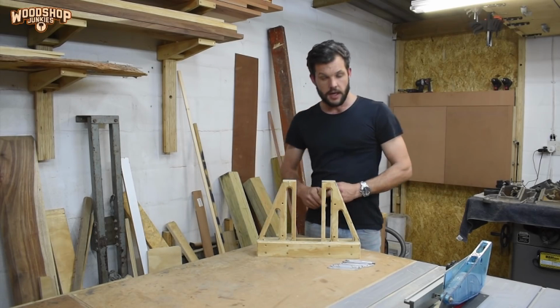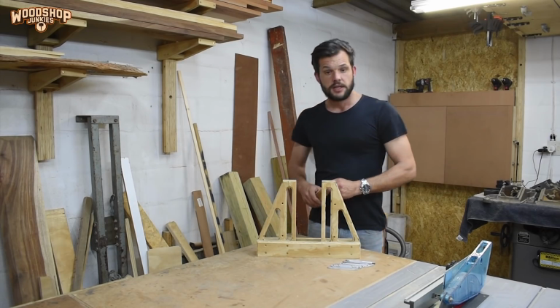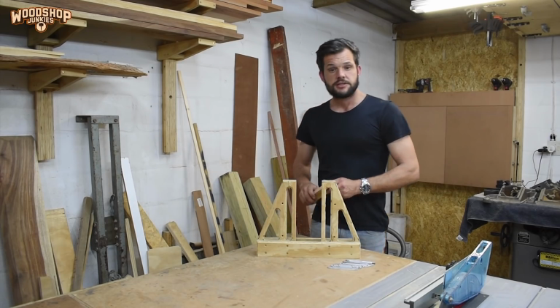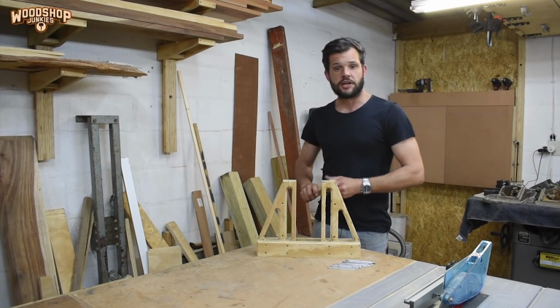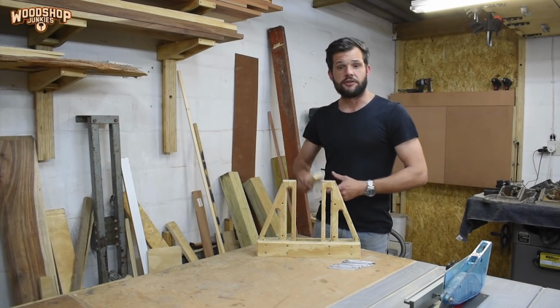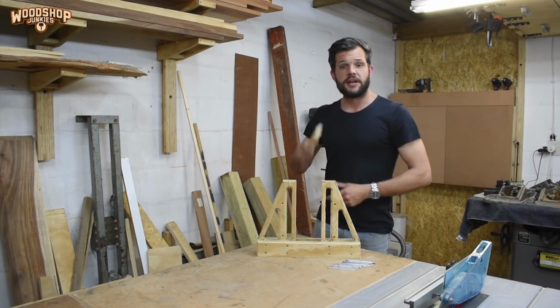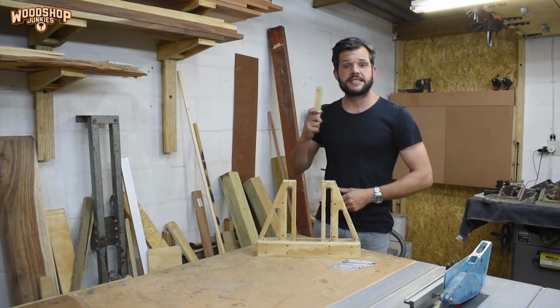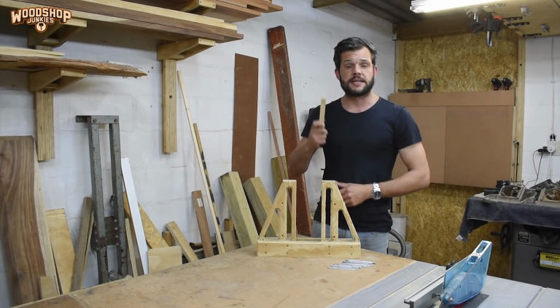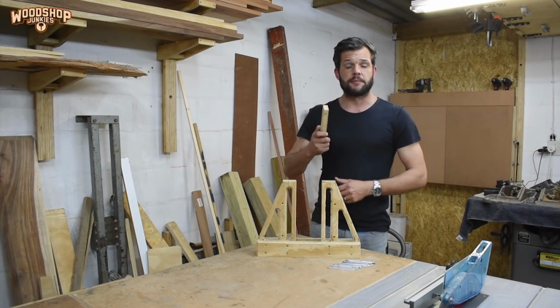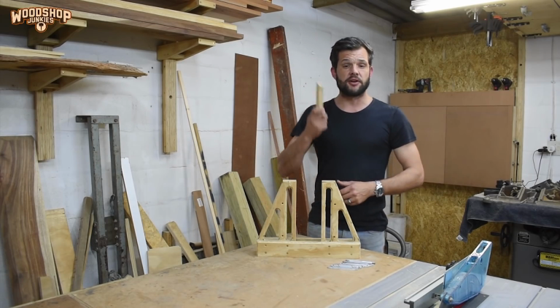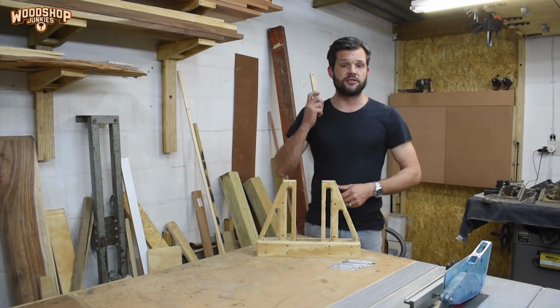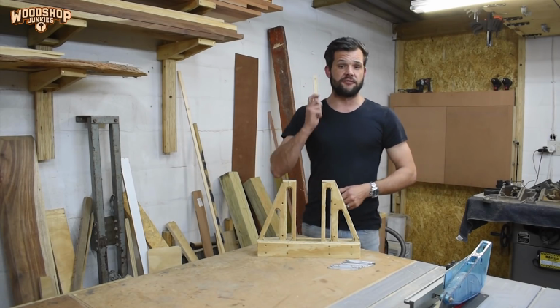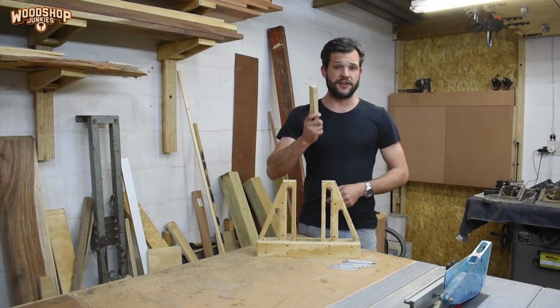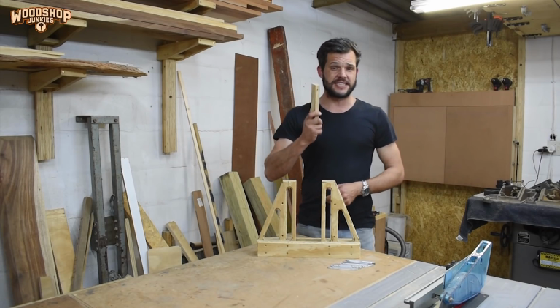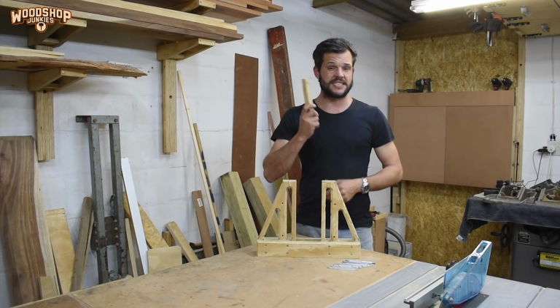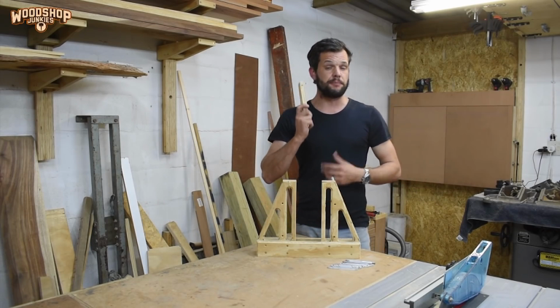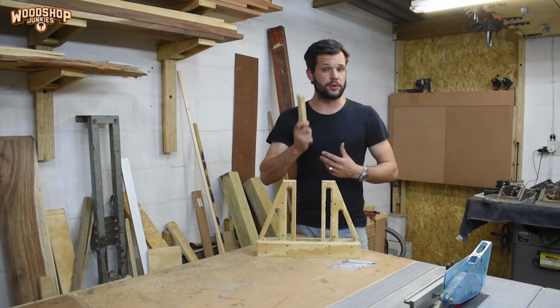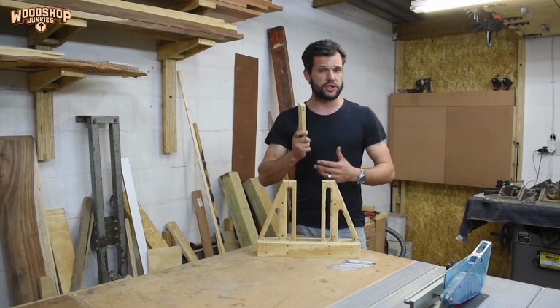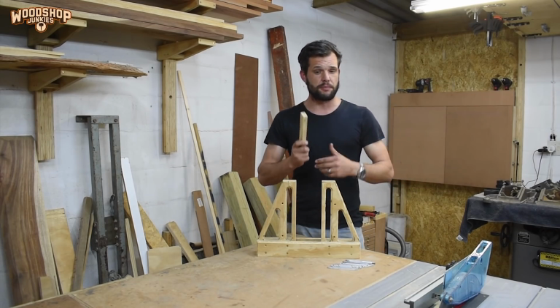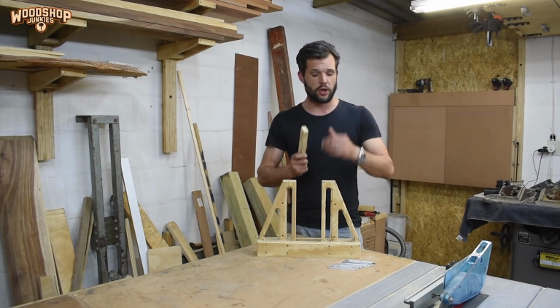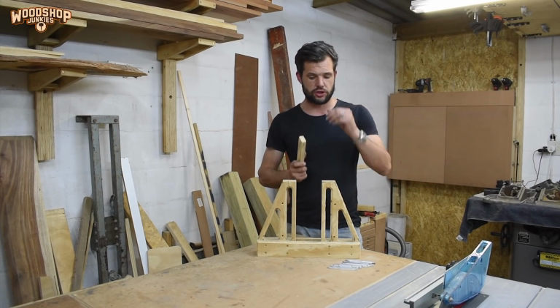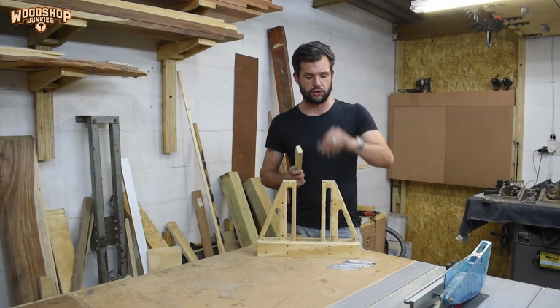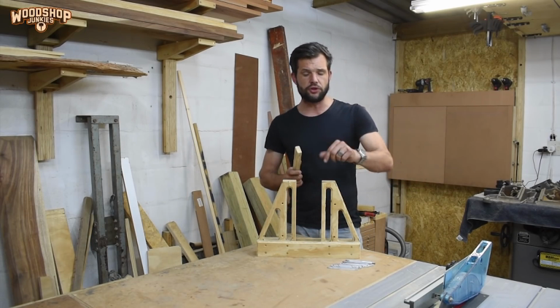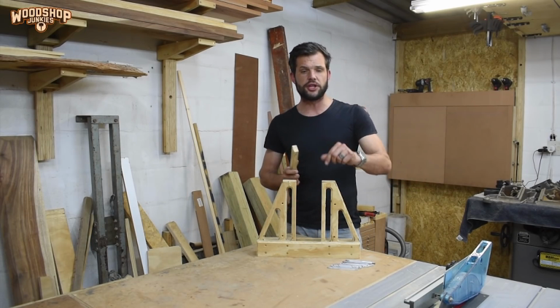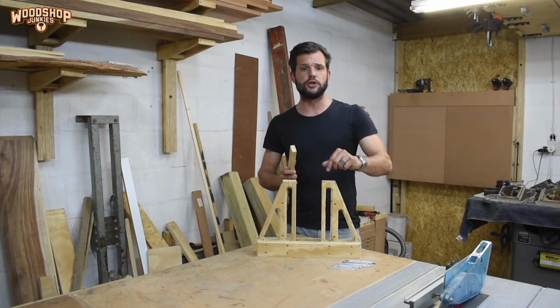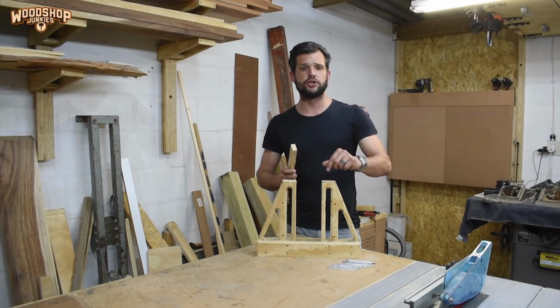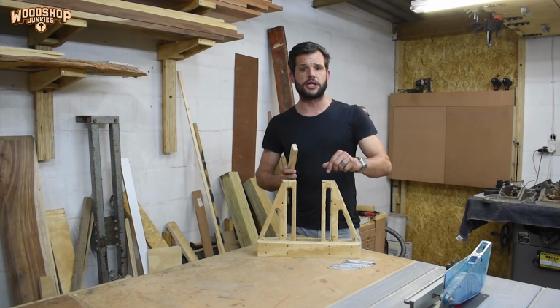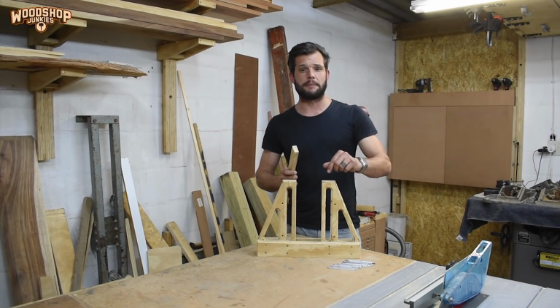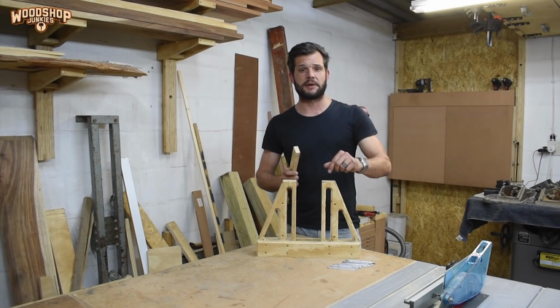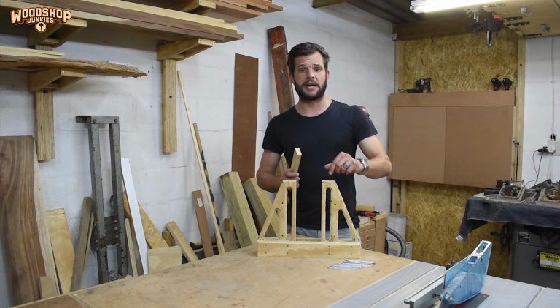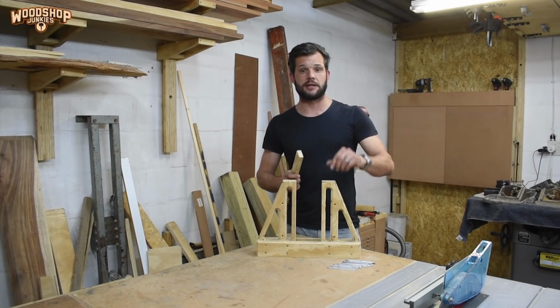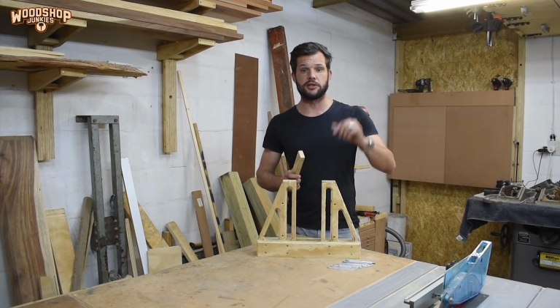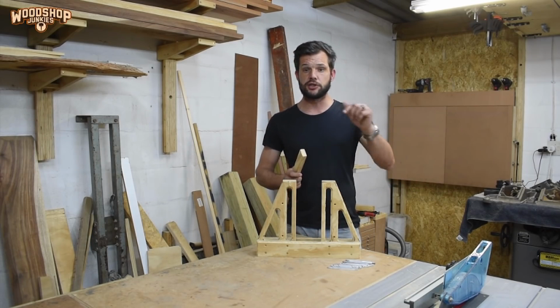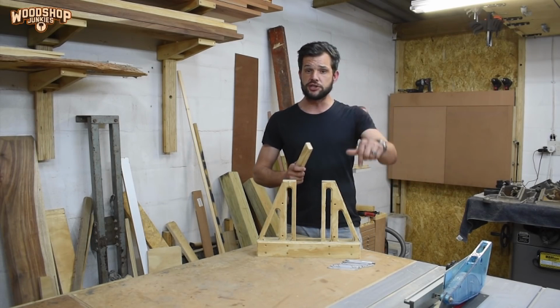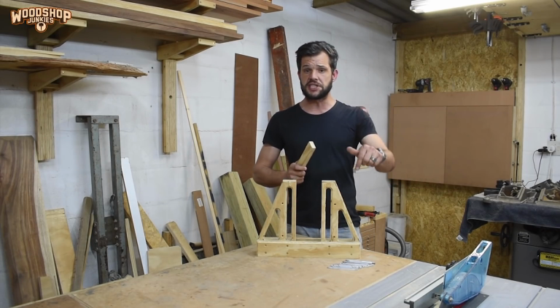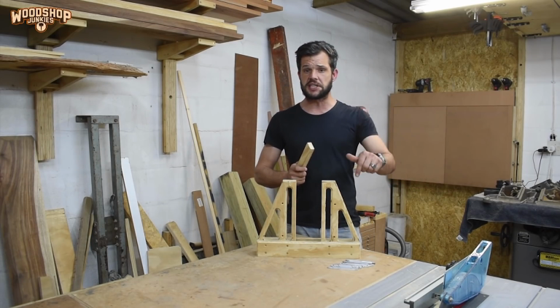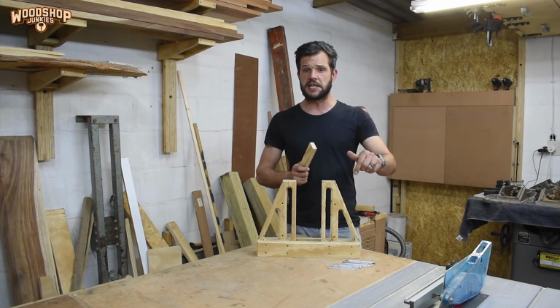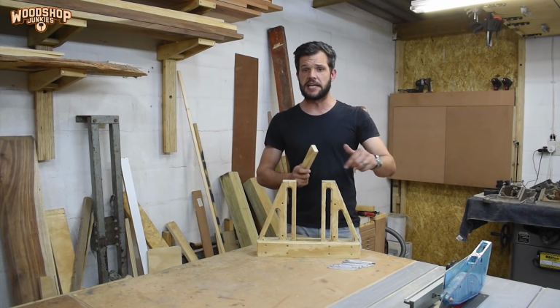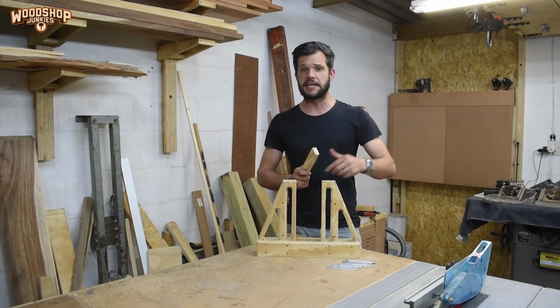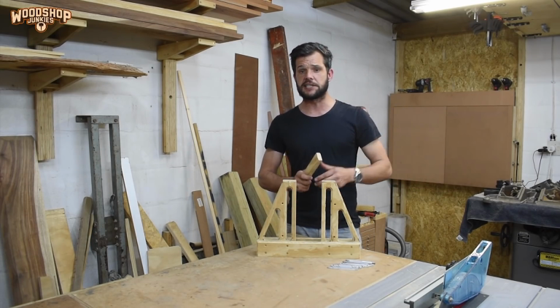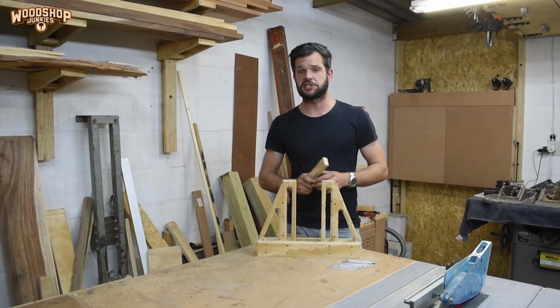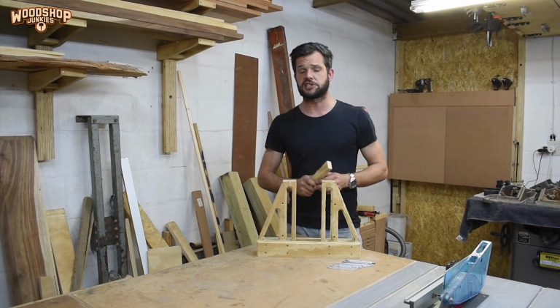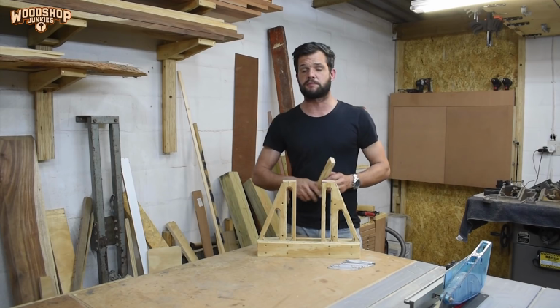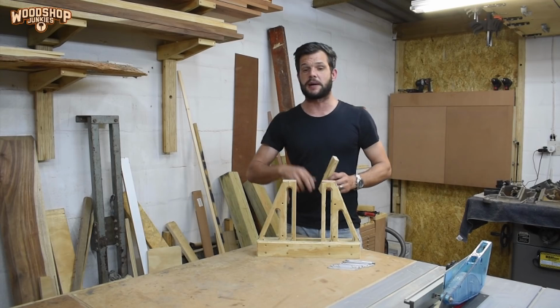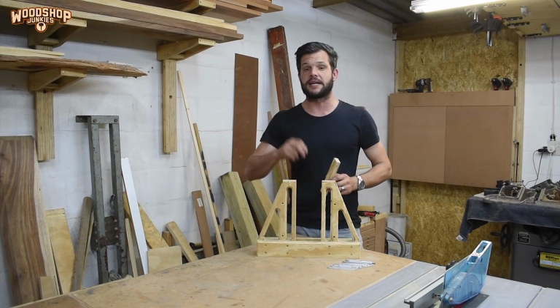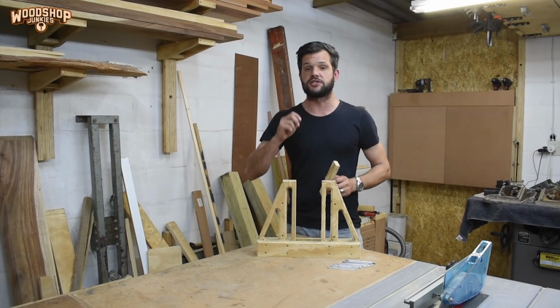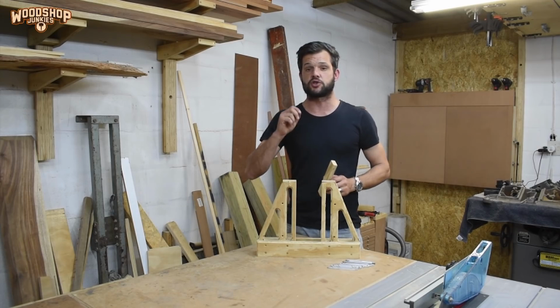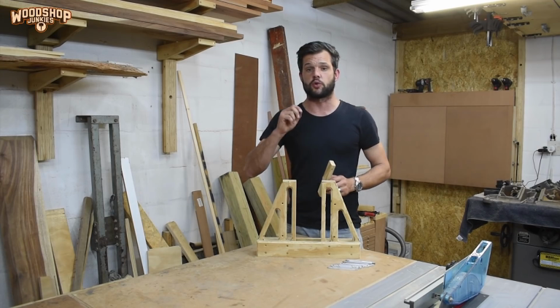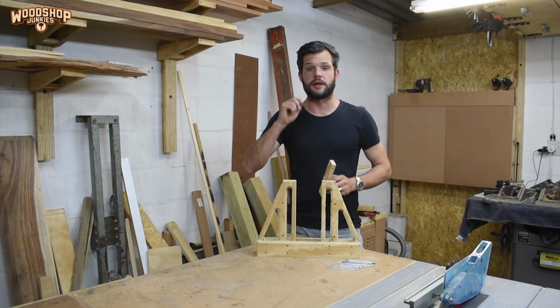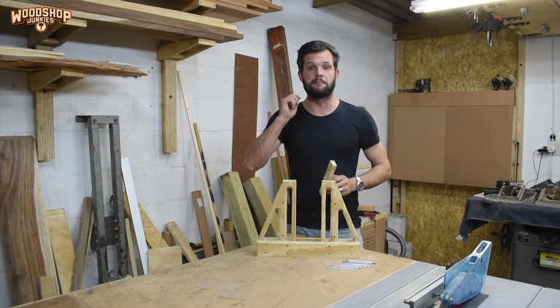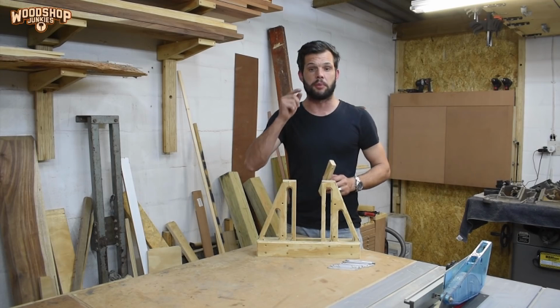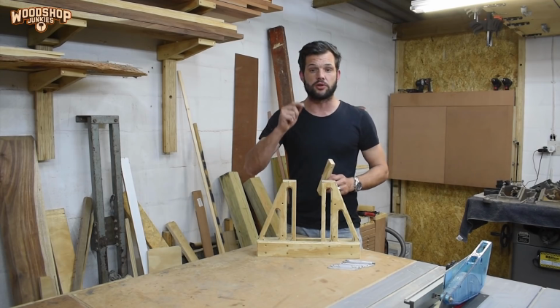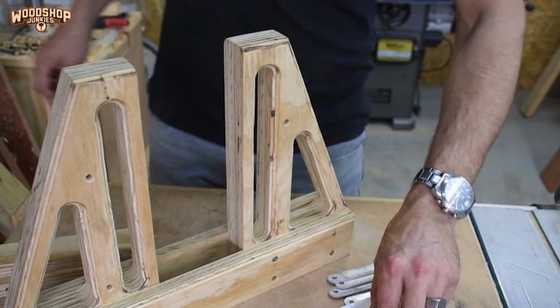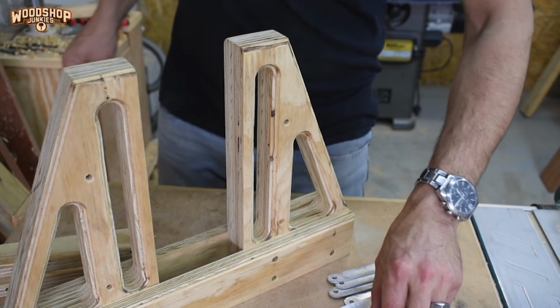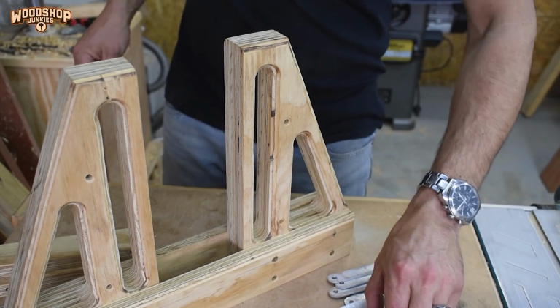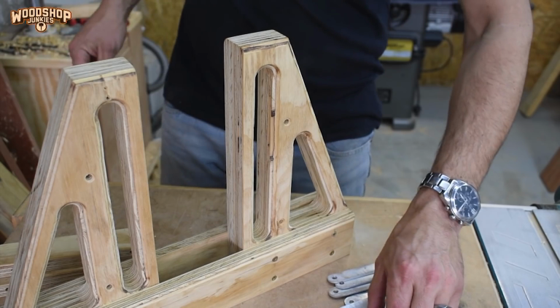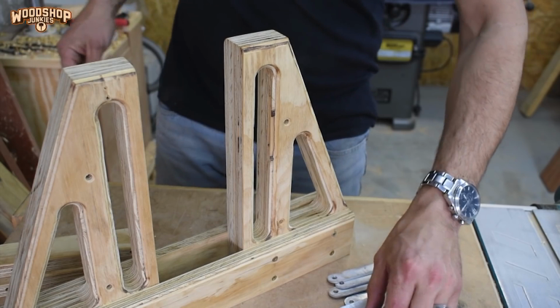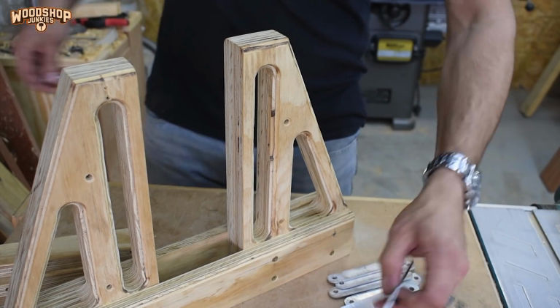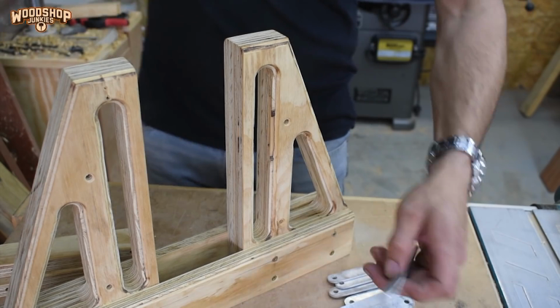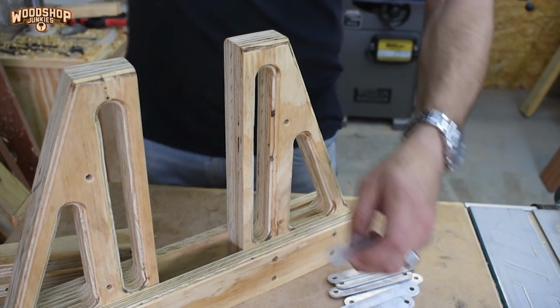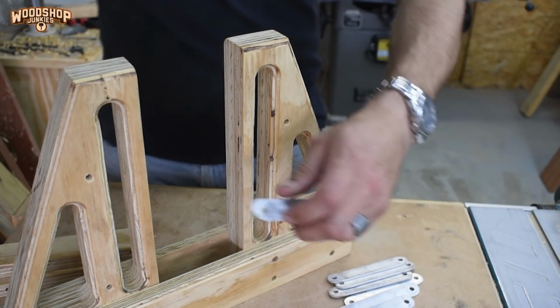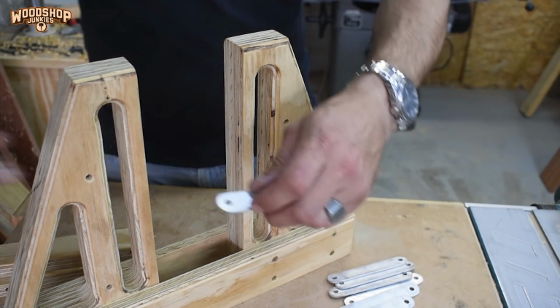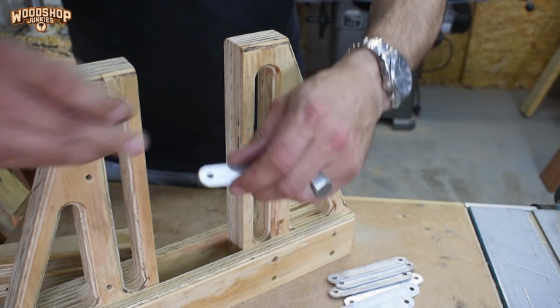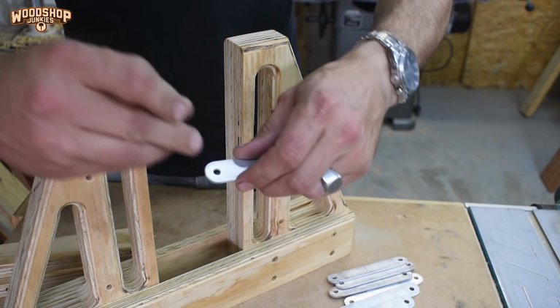Next I'm going to fix the pusher blocks to the U-shaped cradle using the linkages by installing bolts into the pivots.